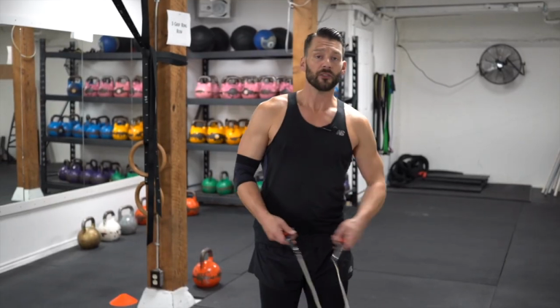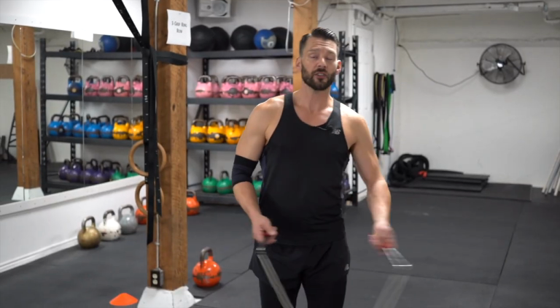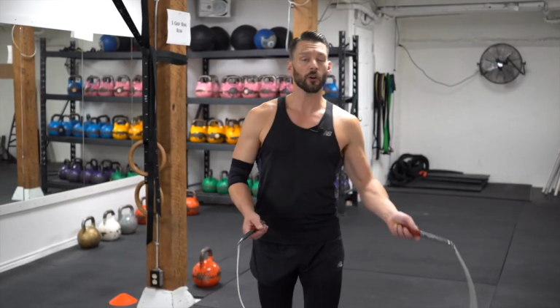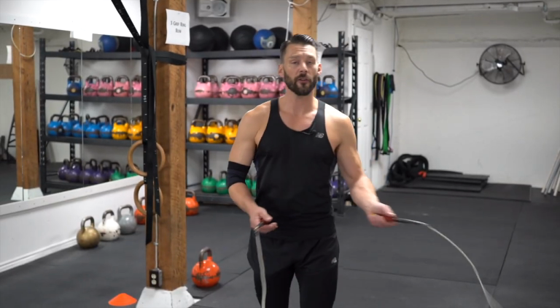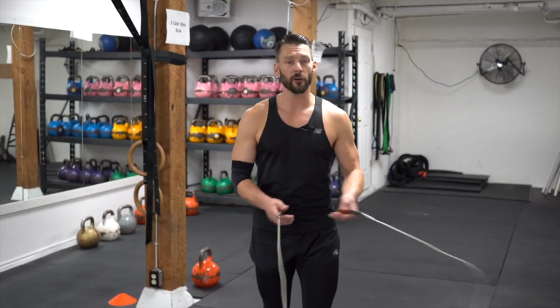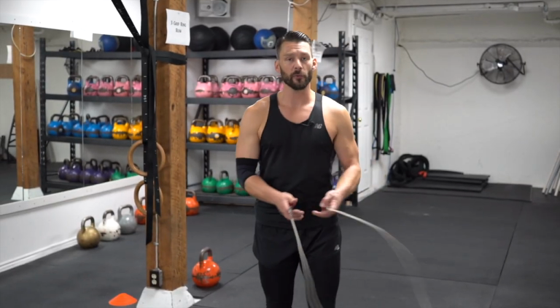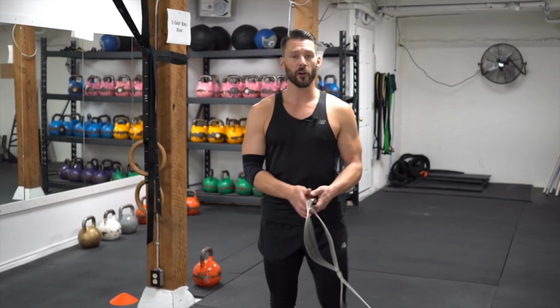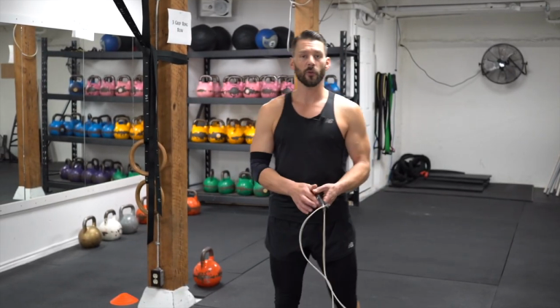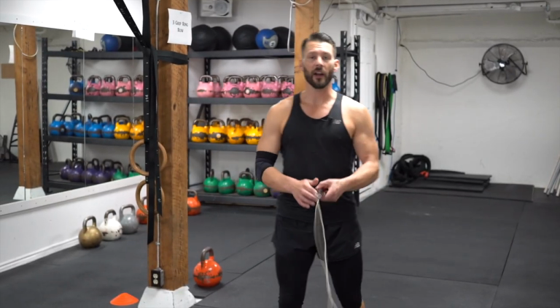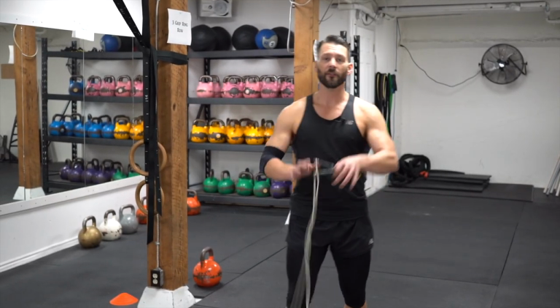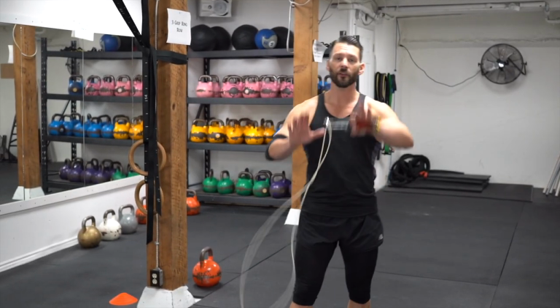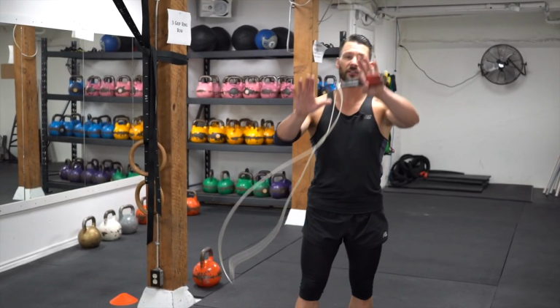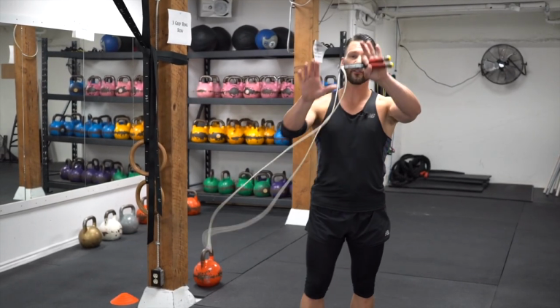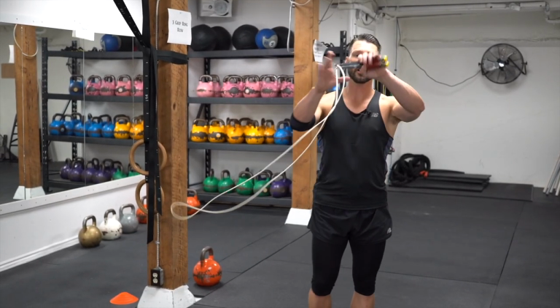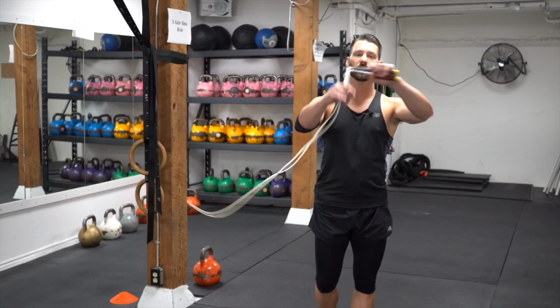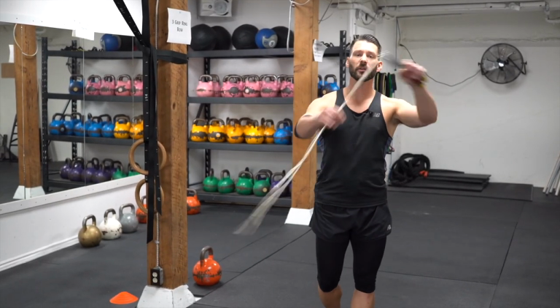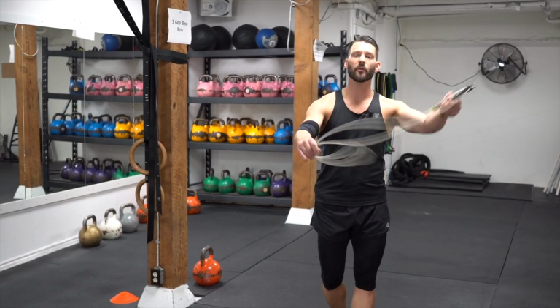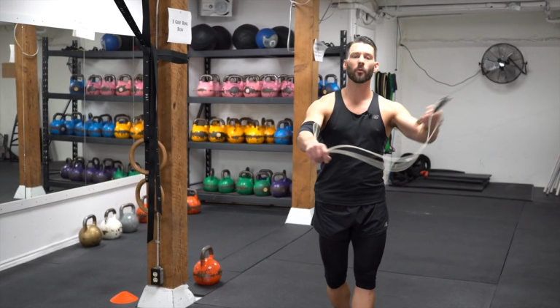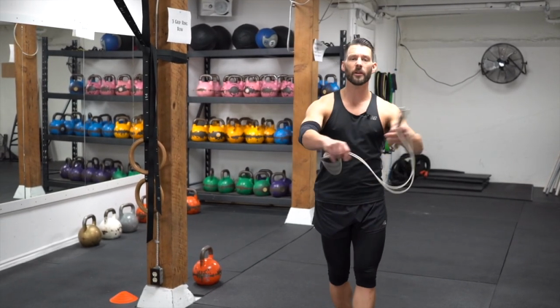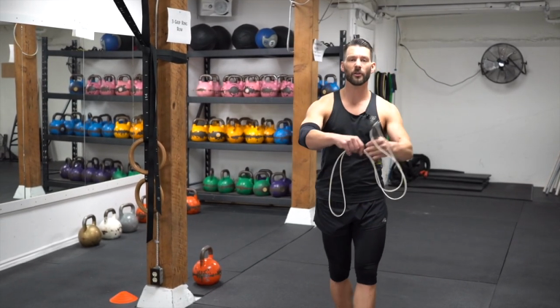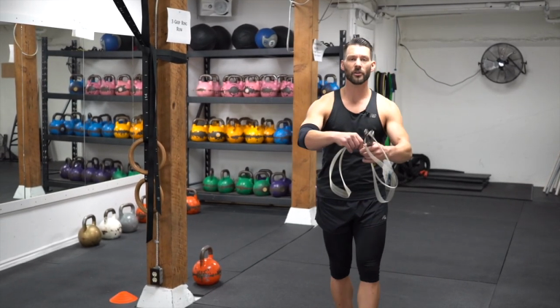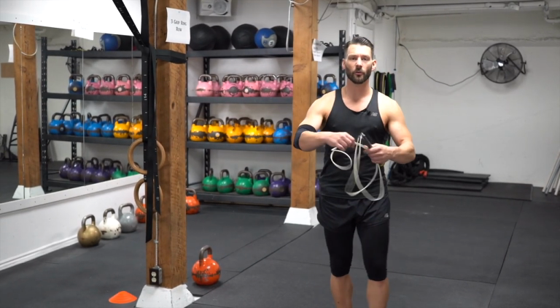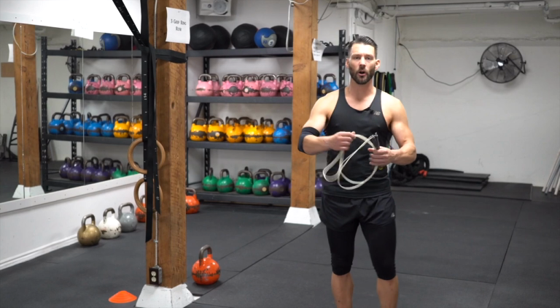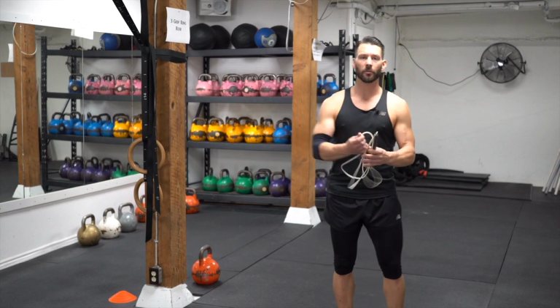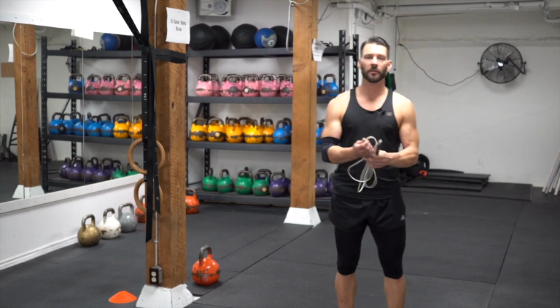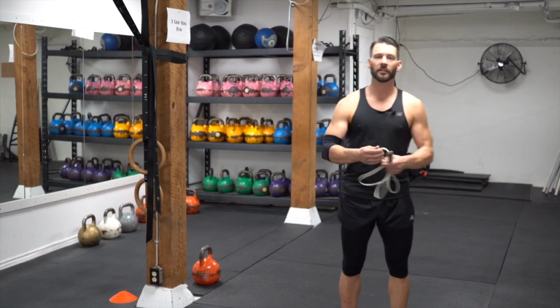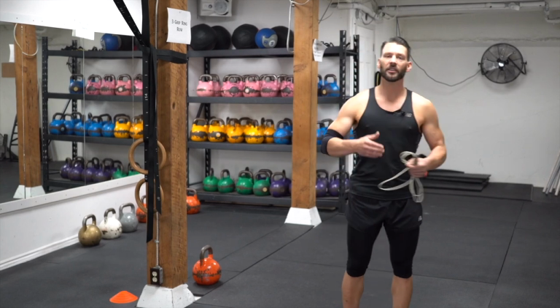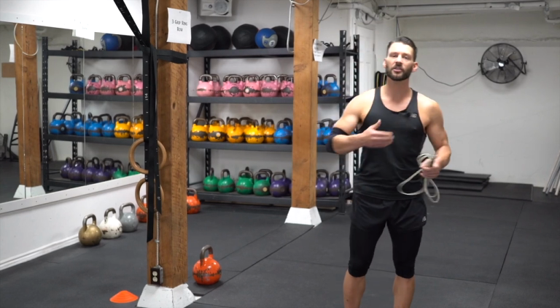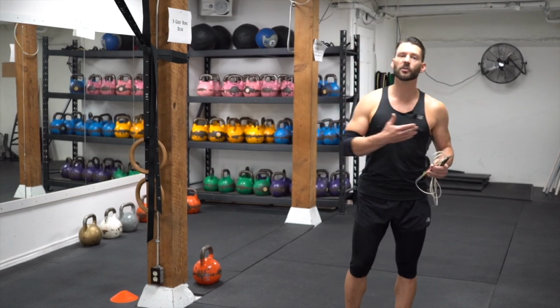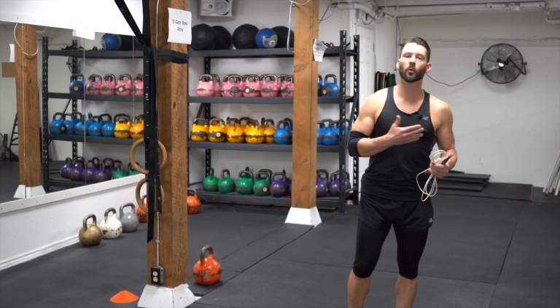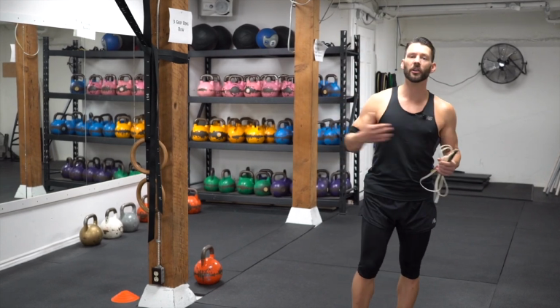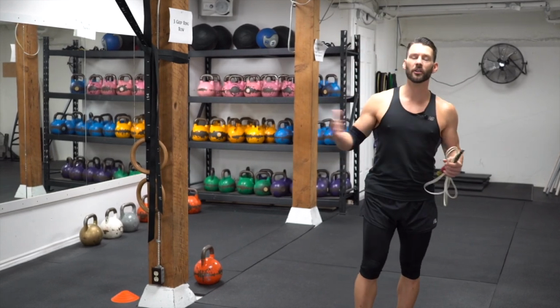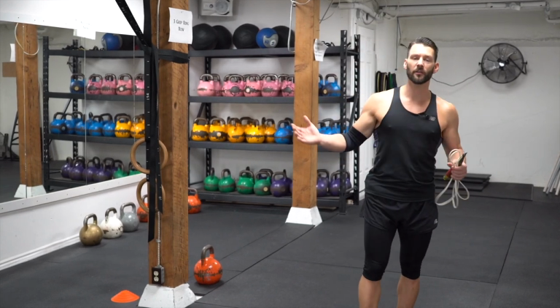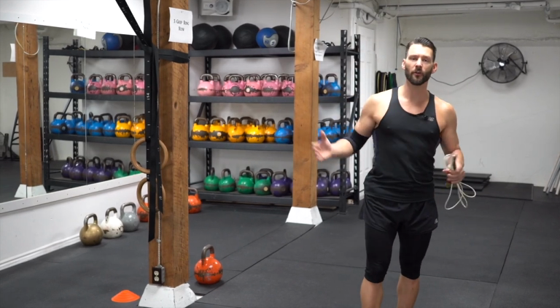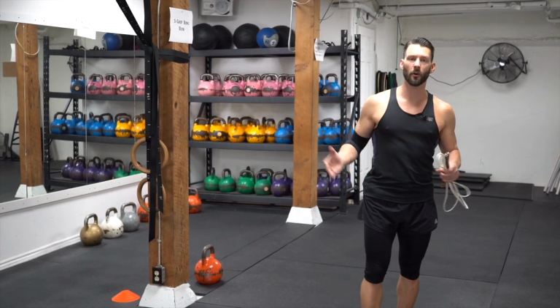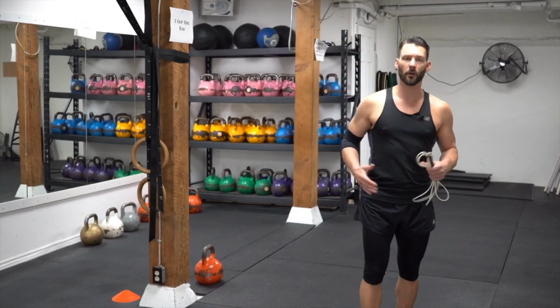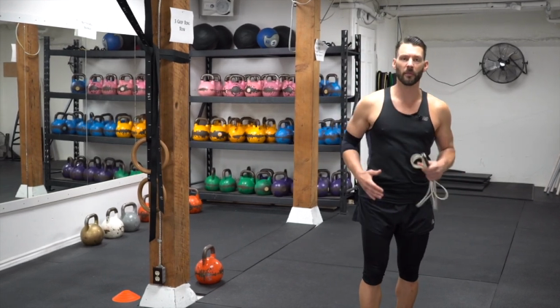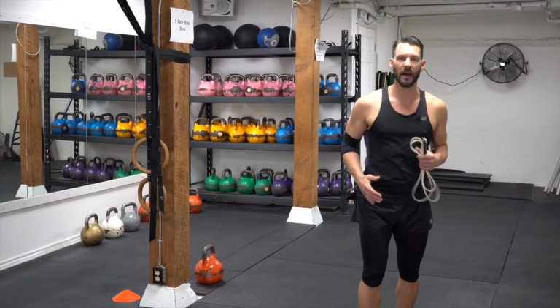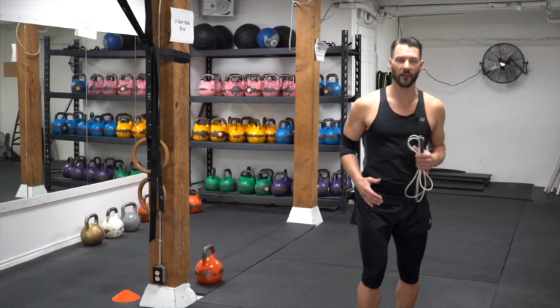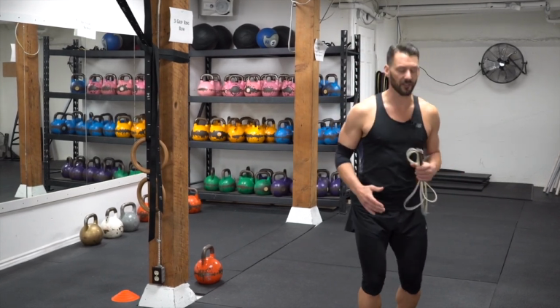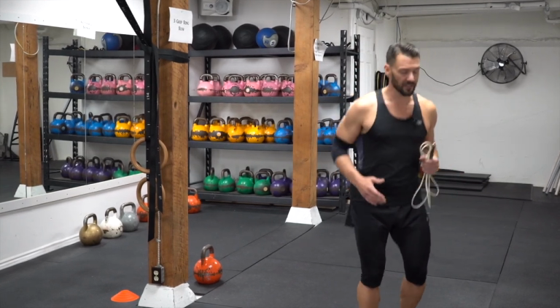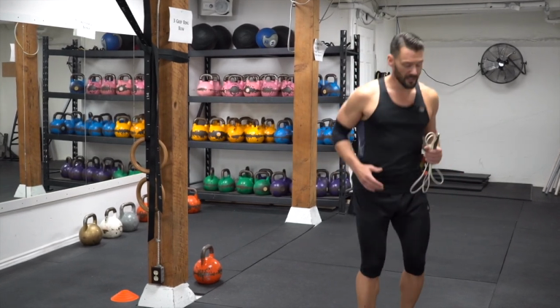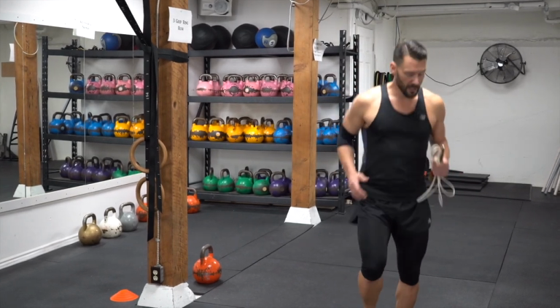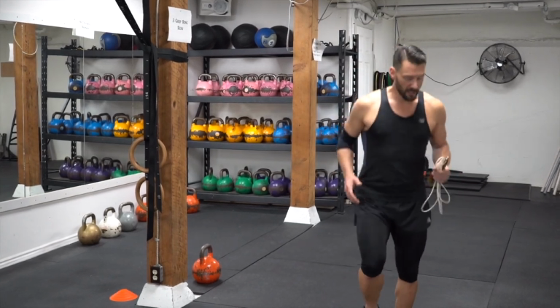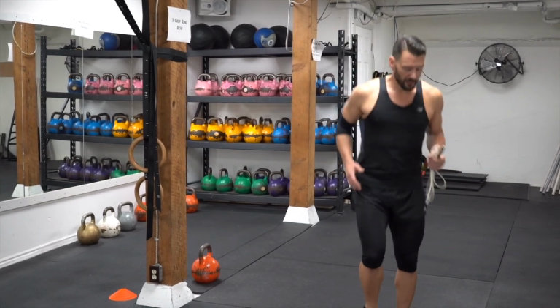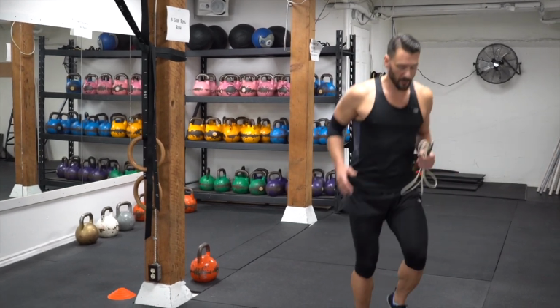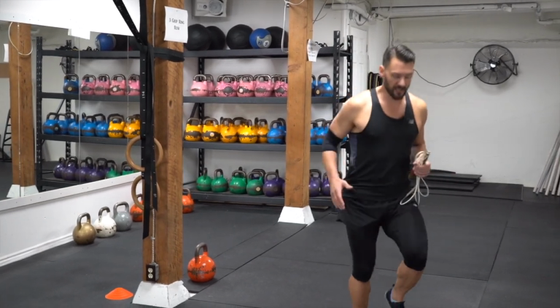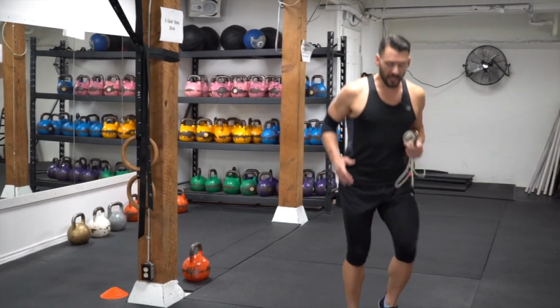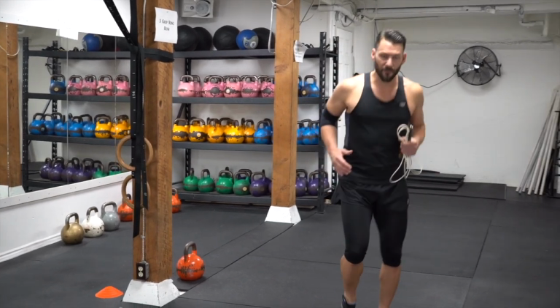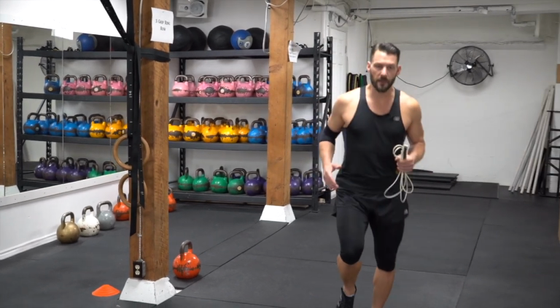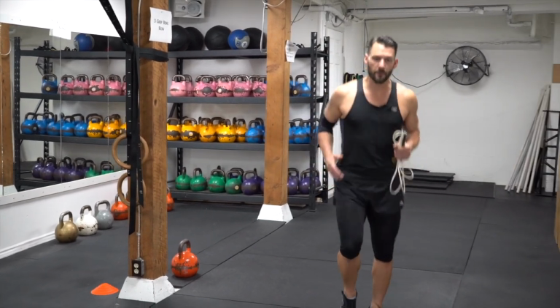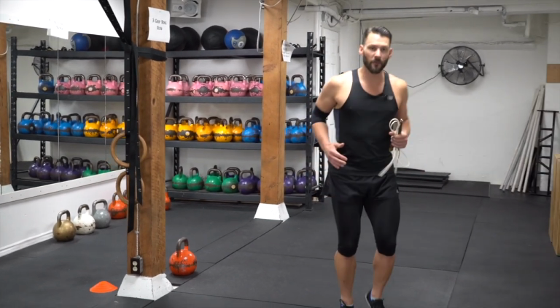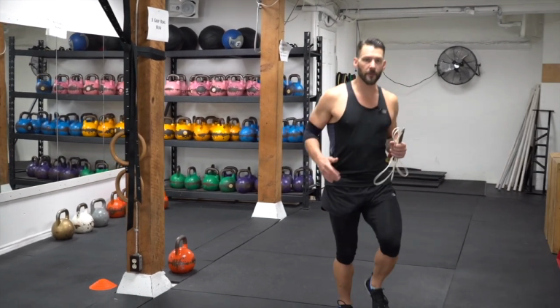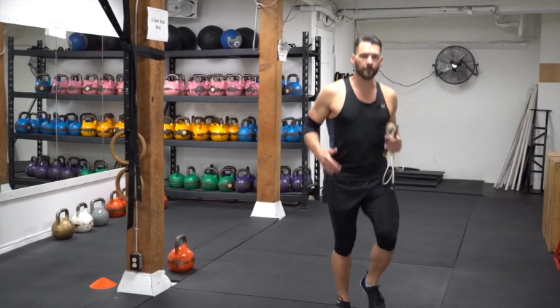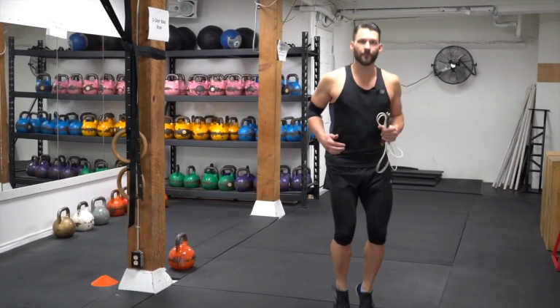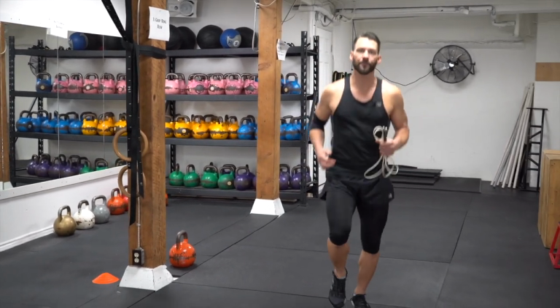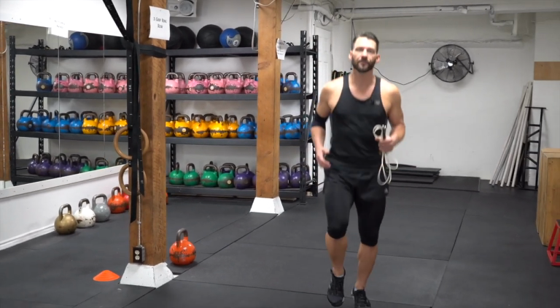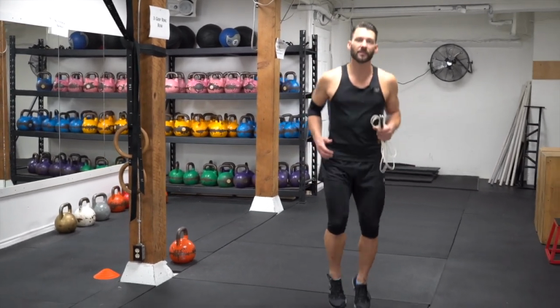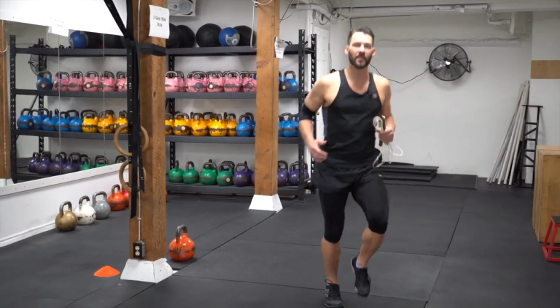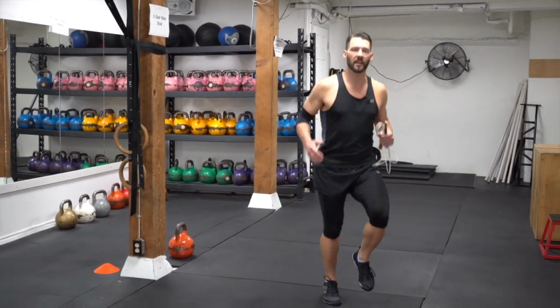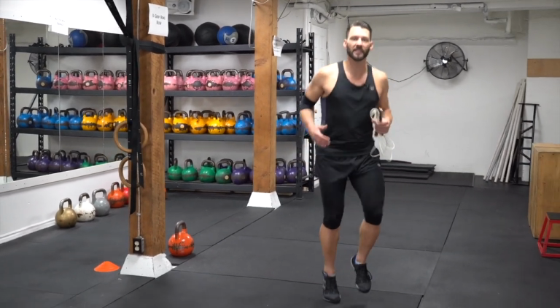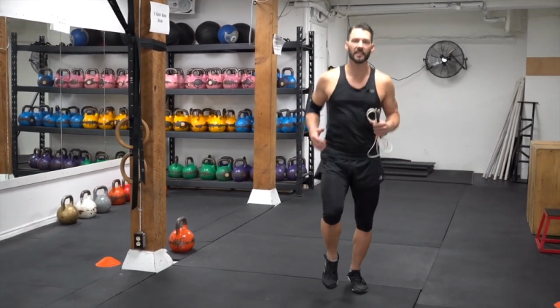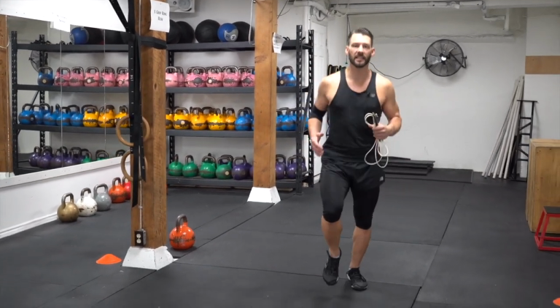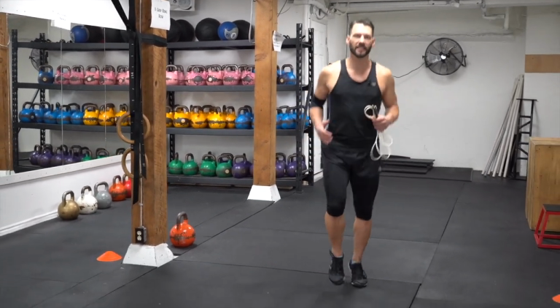Let's just go over it real quick. First of all, don't even worry about your rope. Let's just work on the footwork patterns — get the feet moving. Nice and easy.